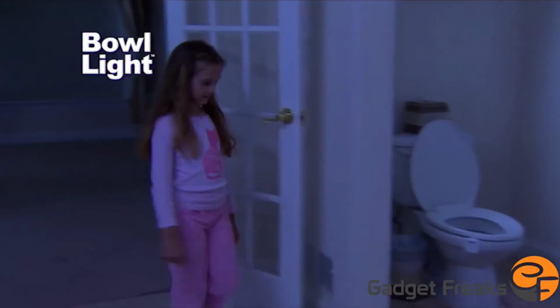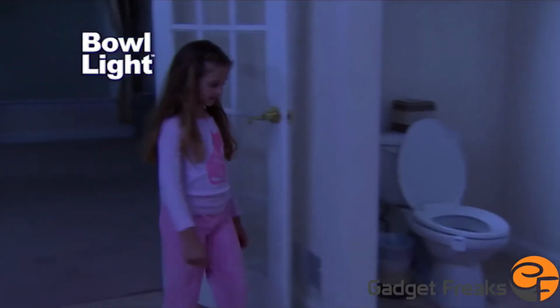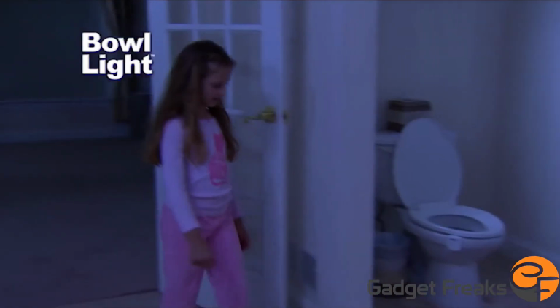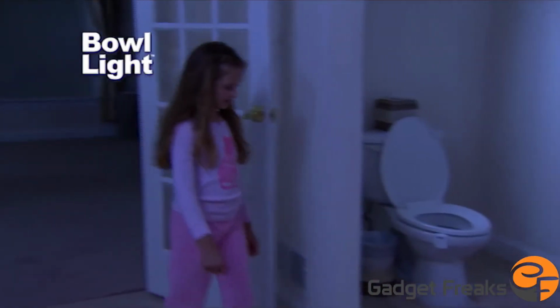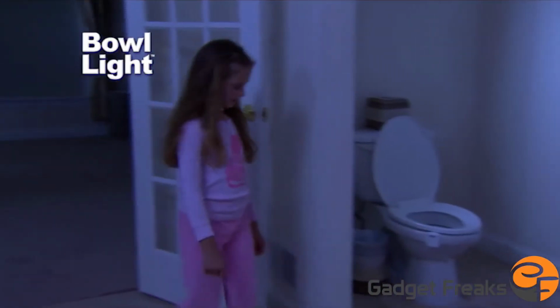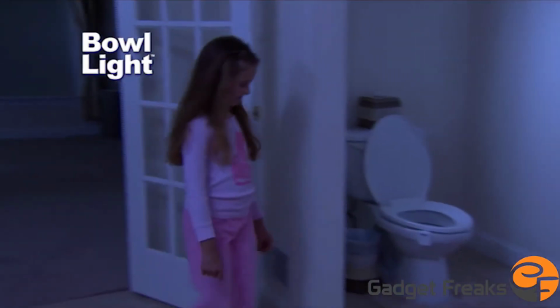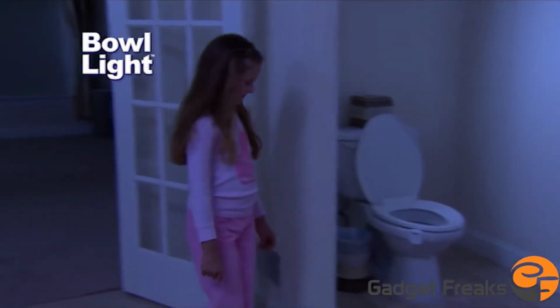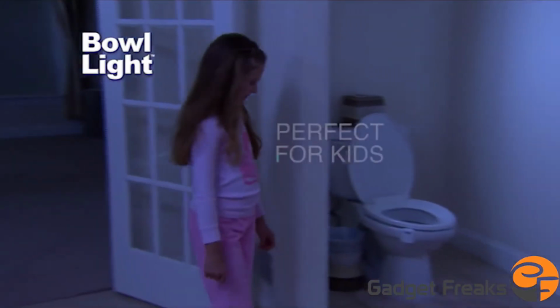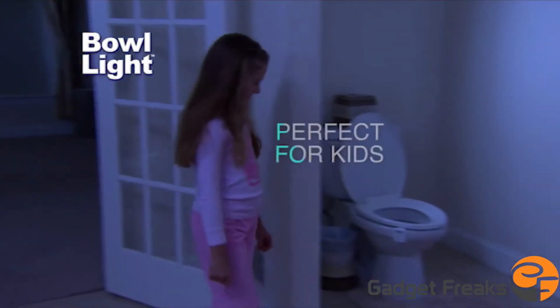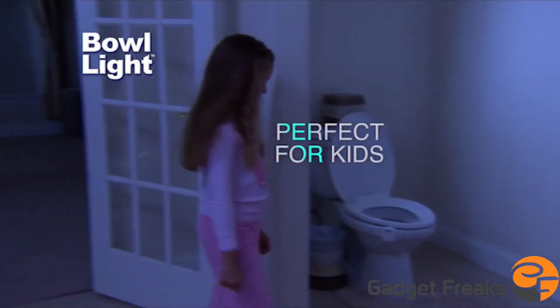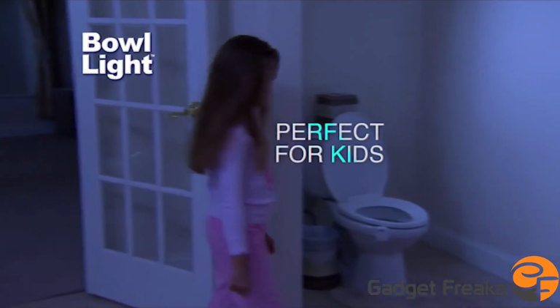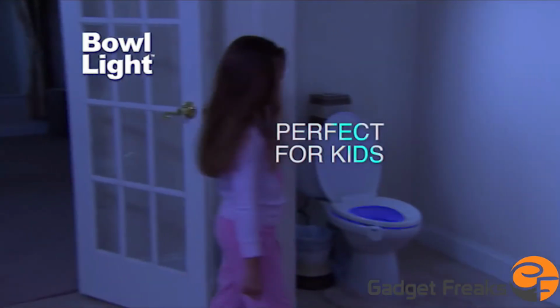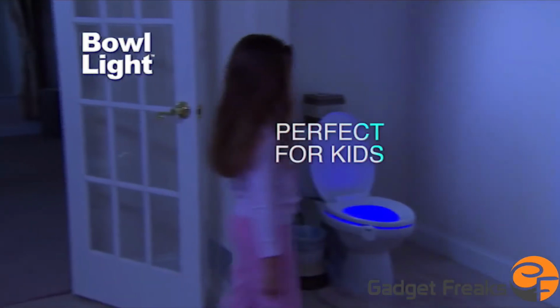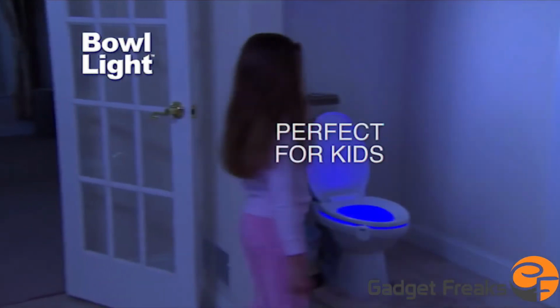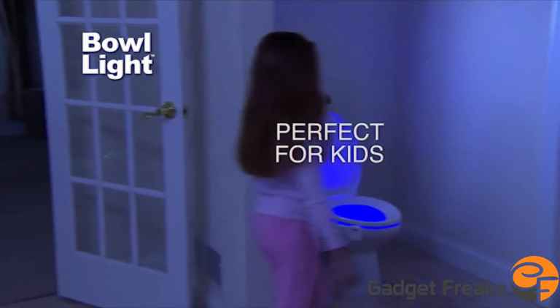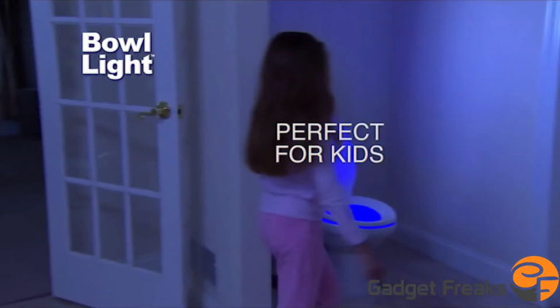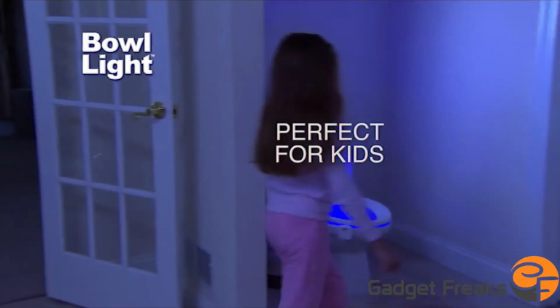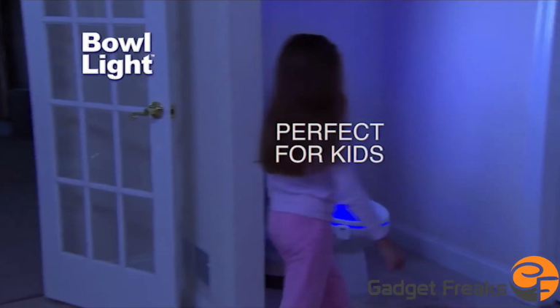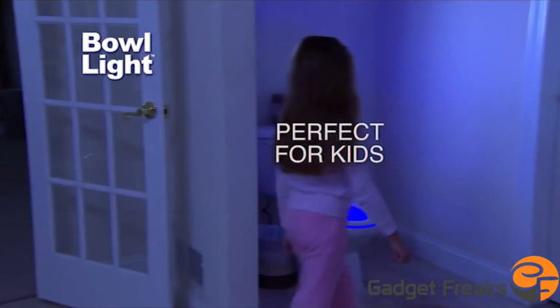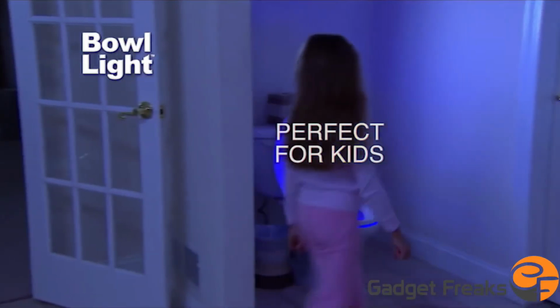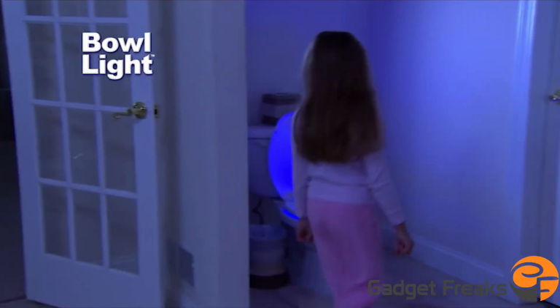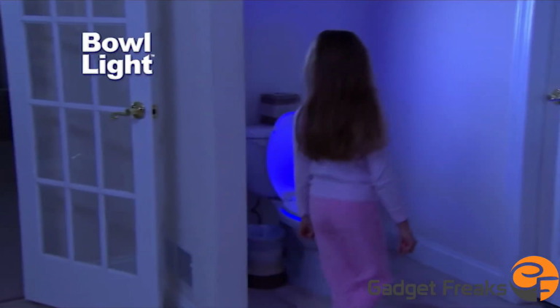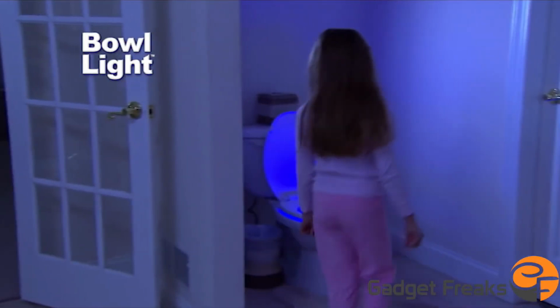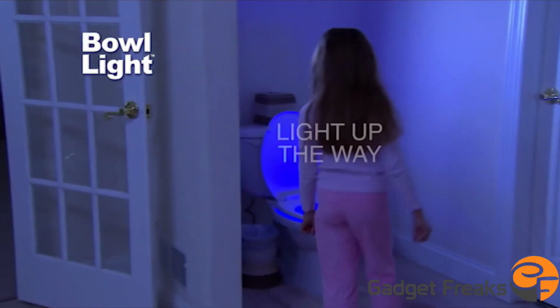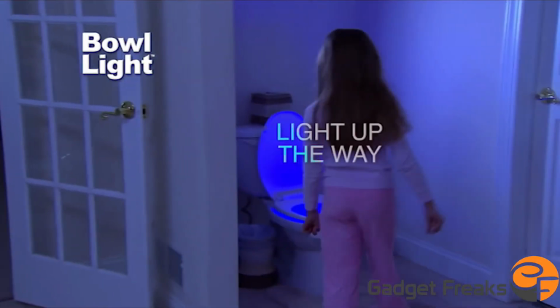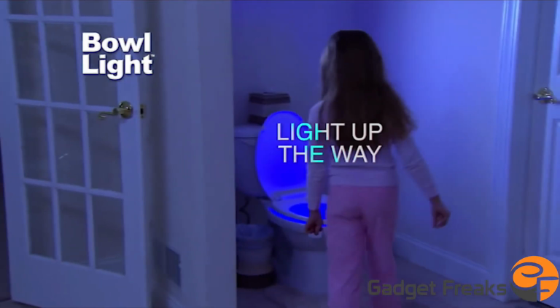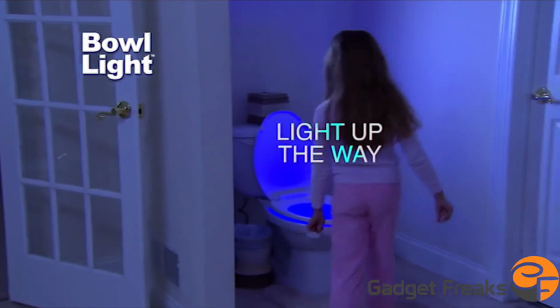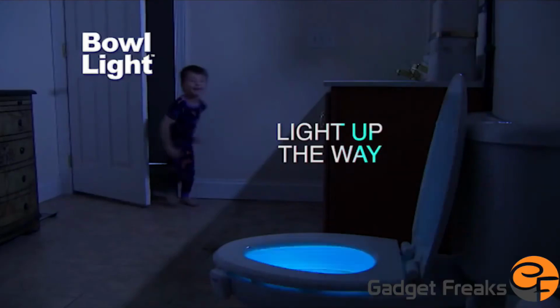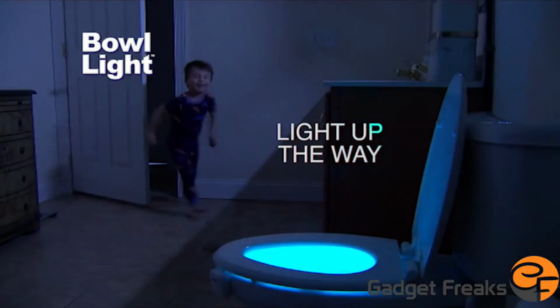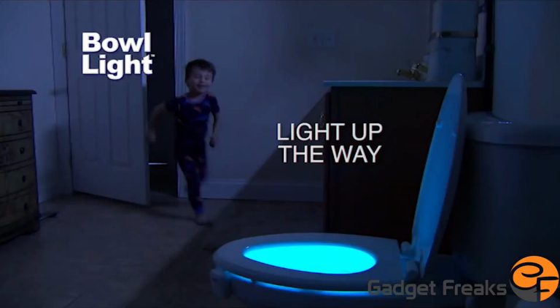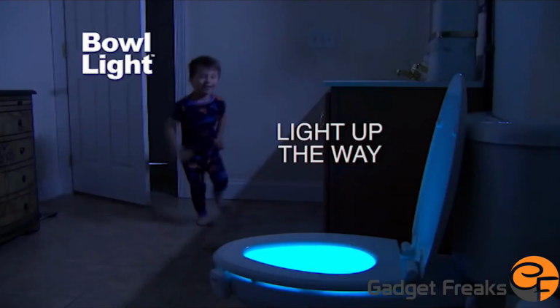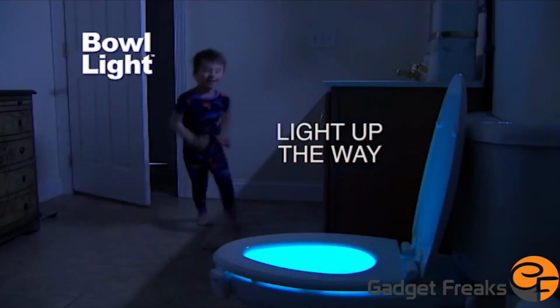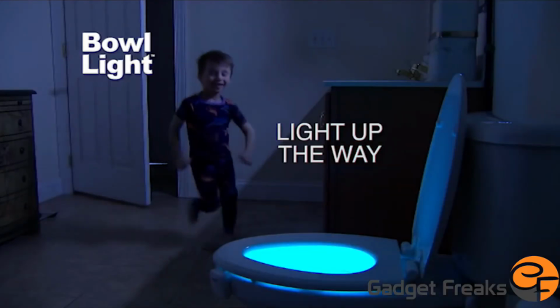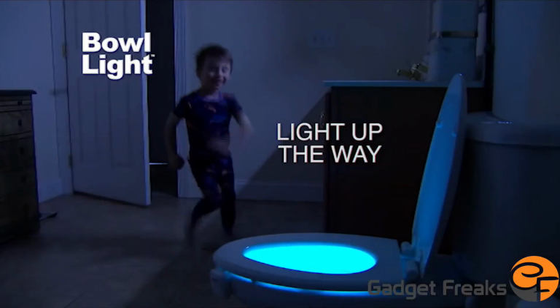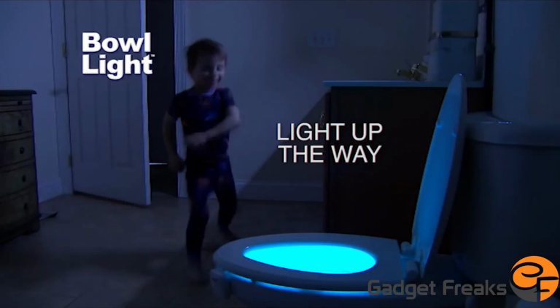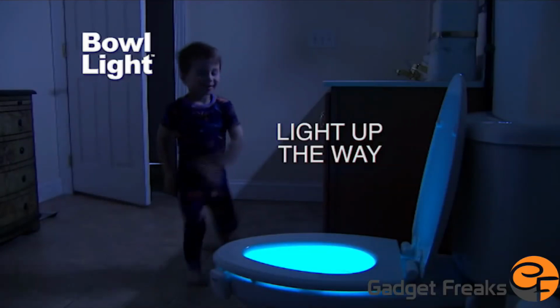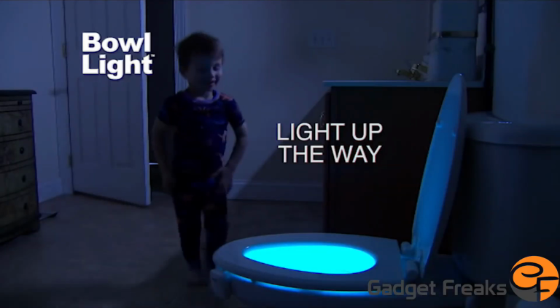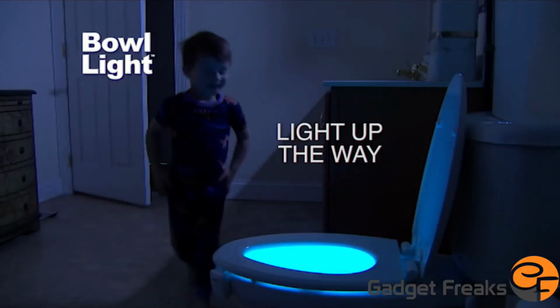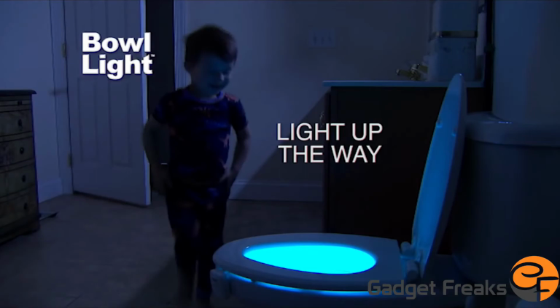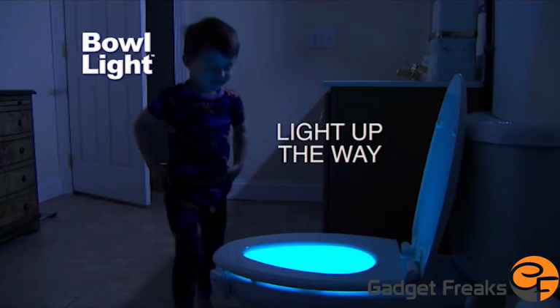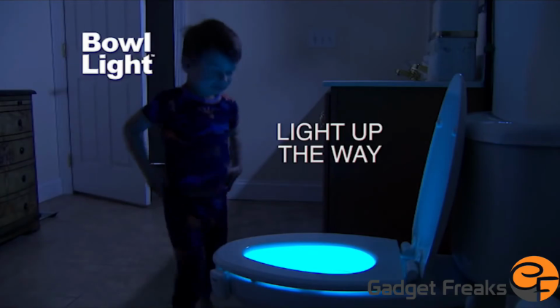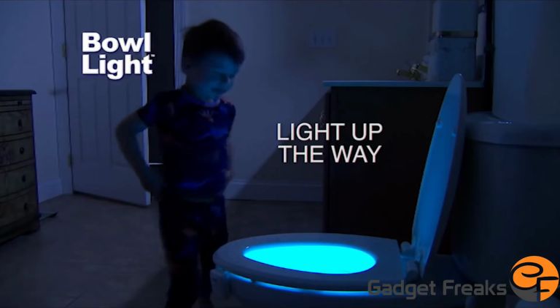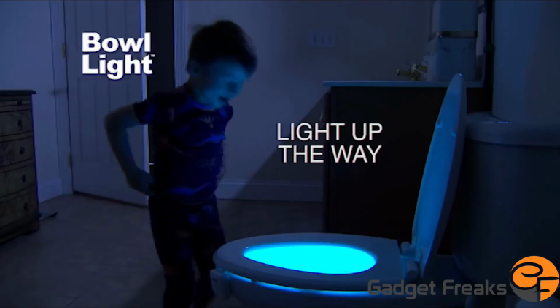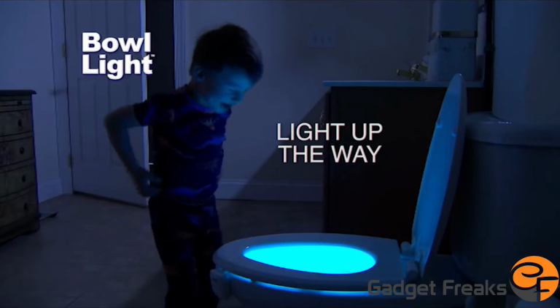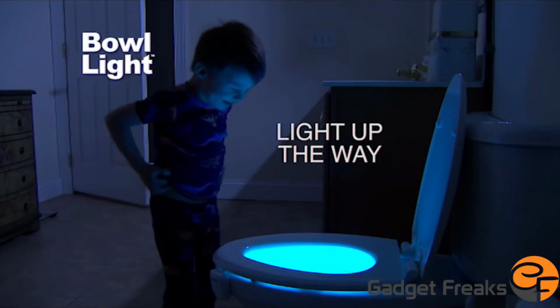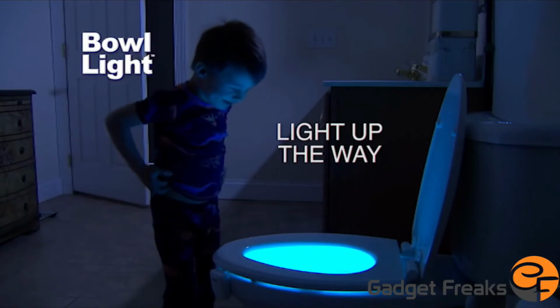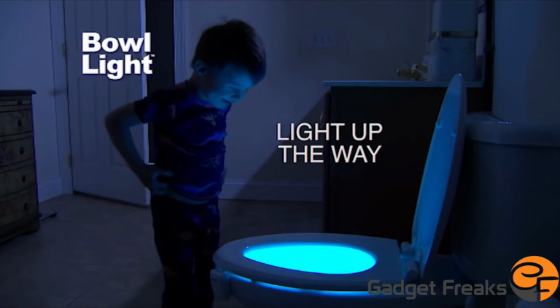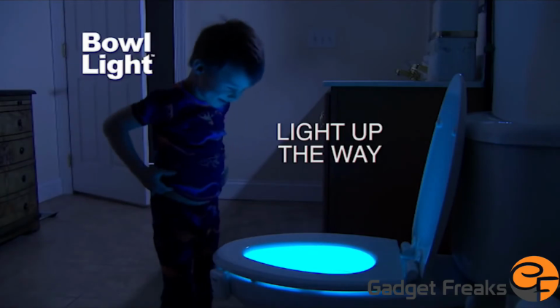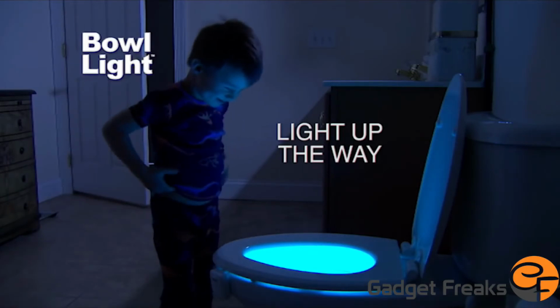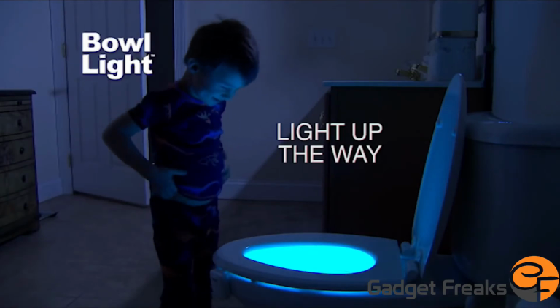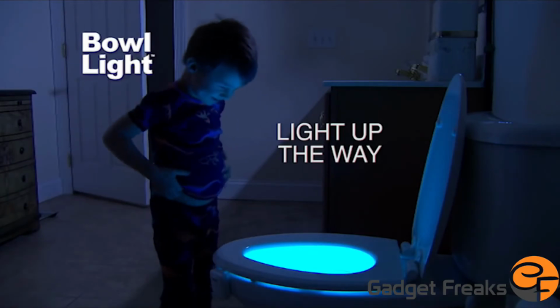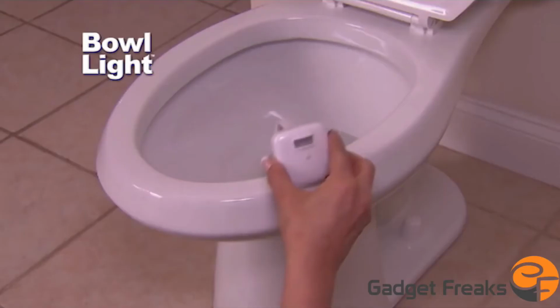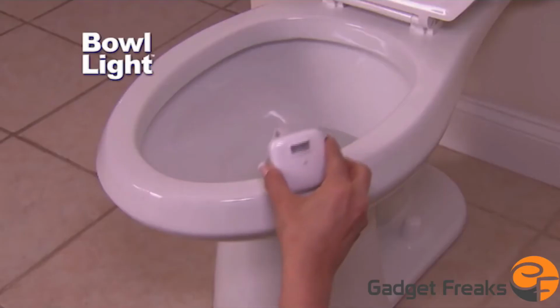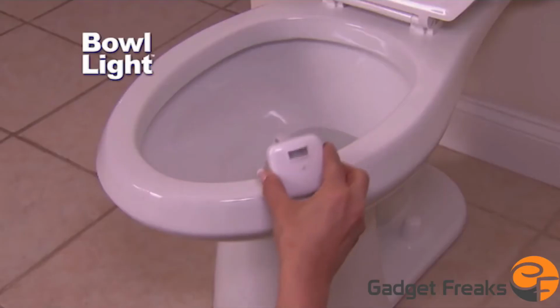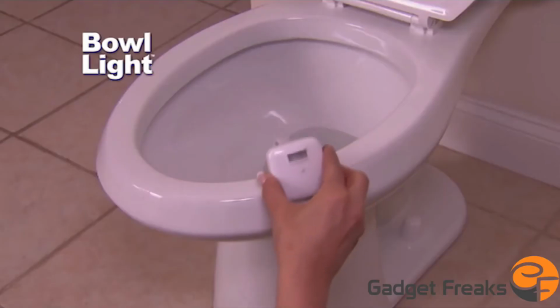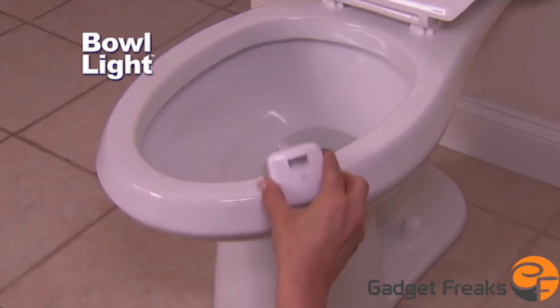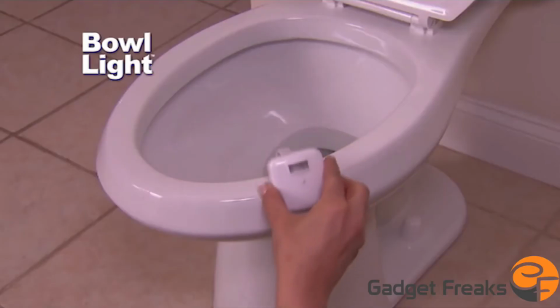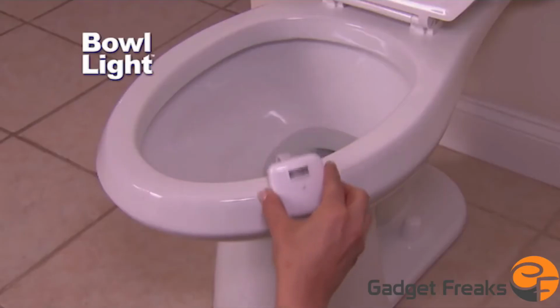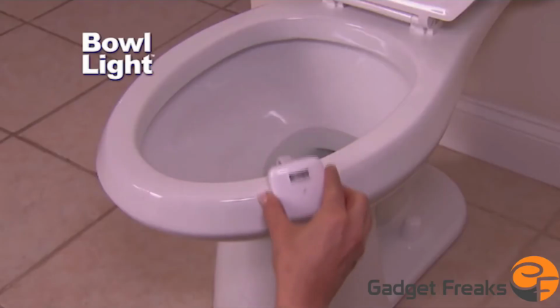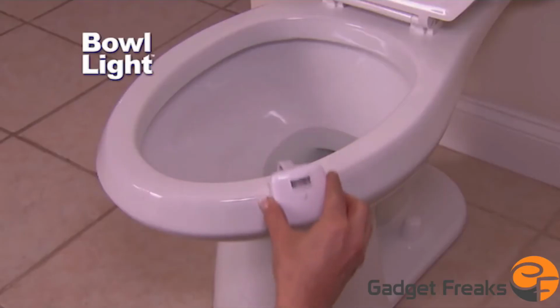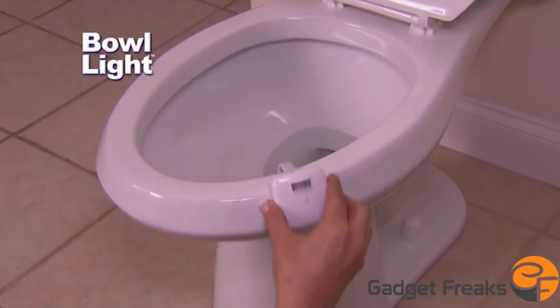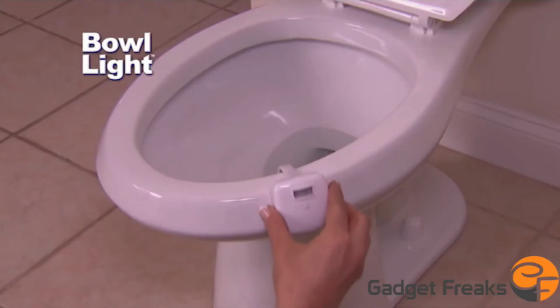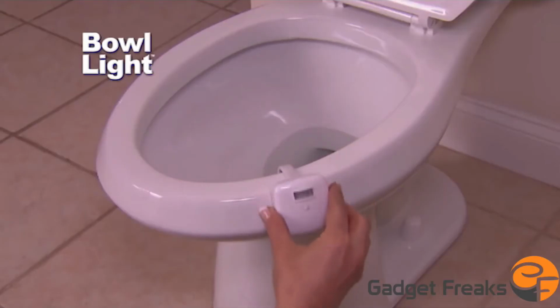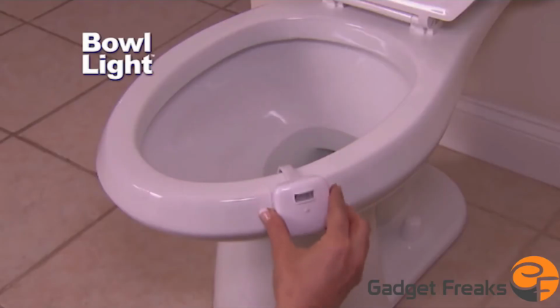Bowlite is perfect for kids' bathrooms, too. Light up the way and make toilet trips easy and fun. Order Bowlite today.